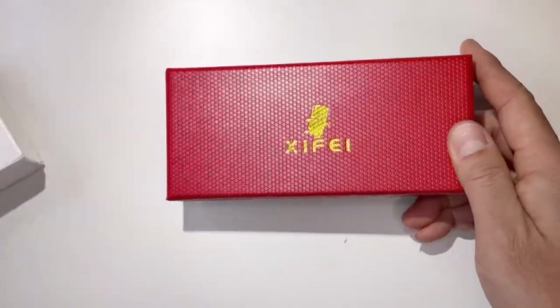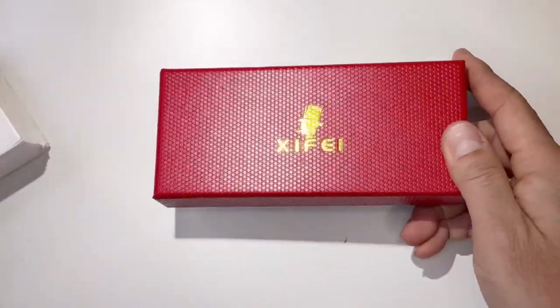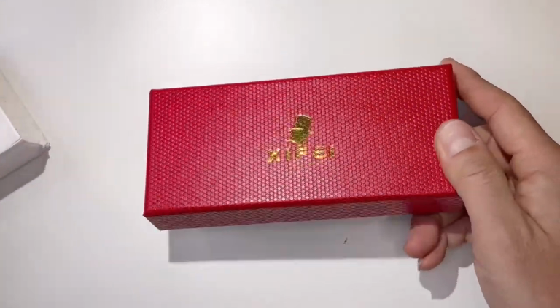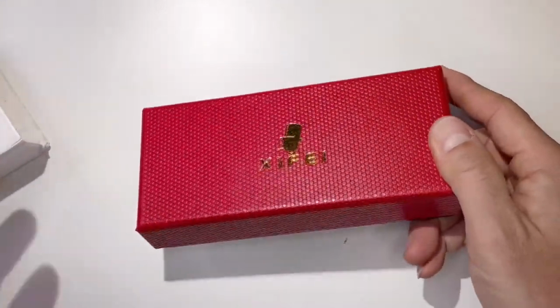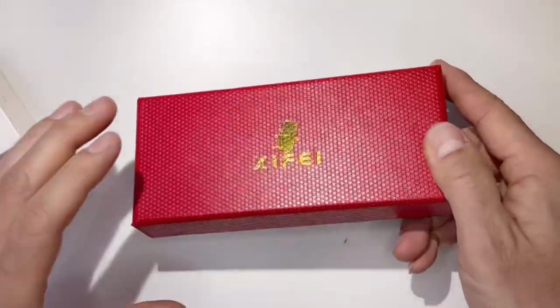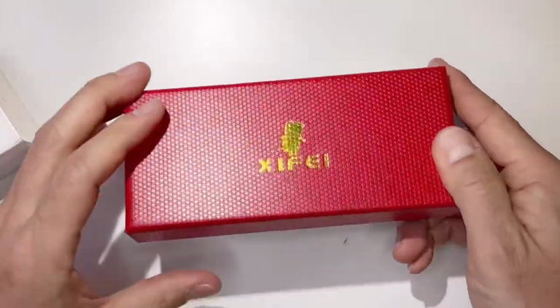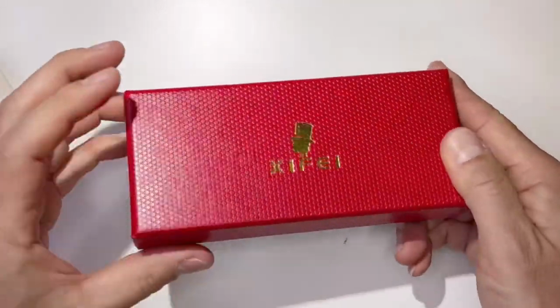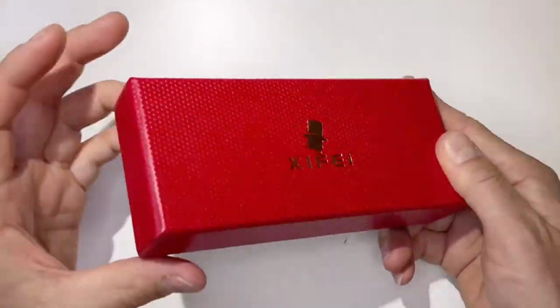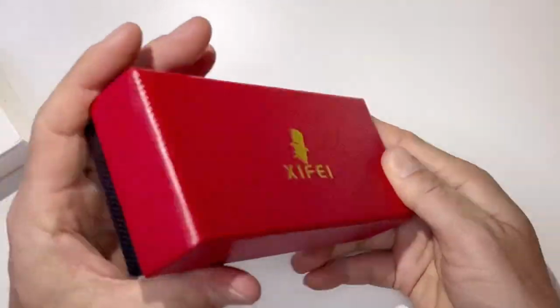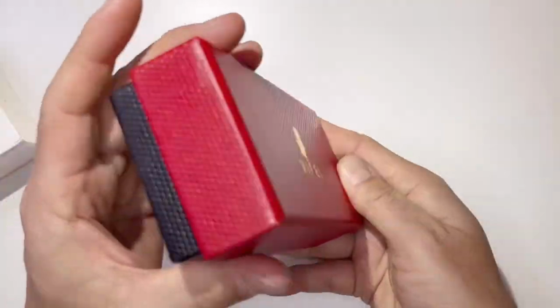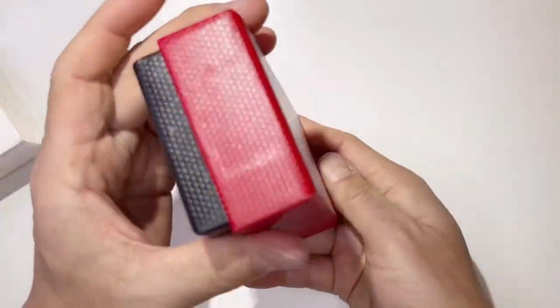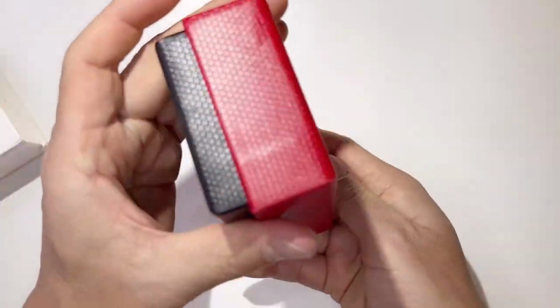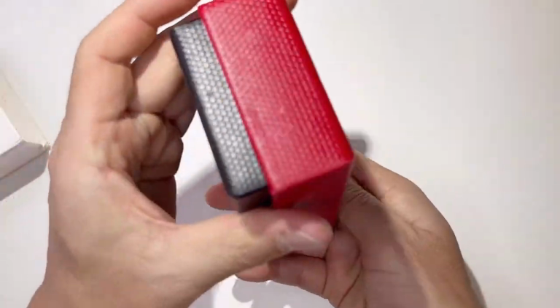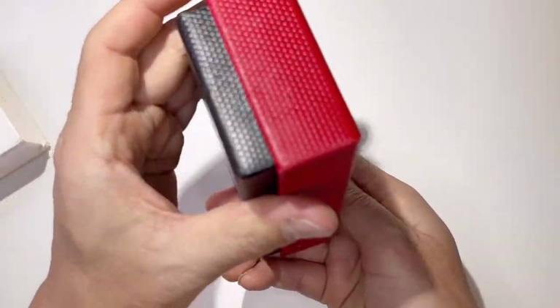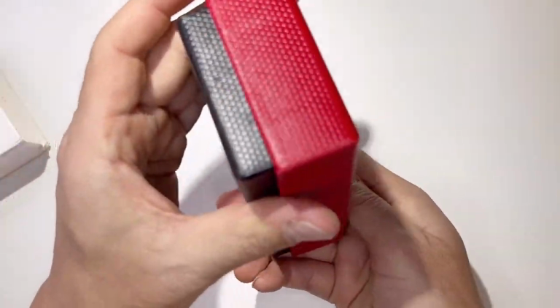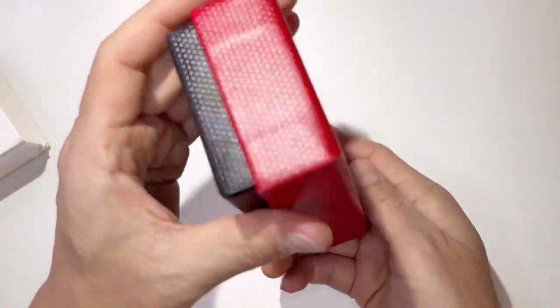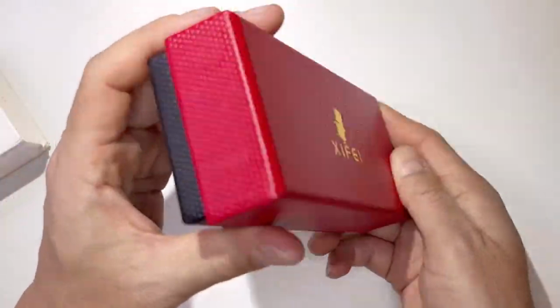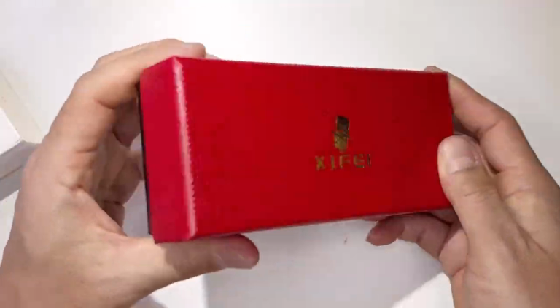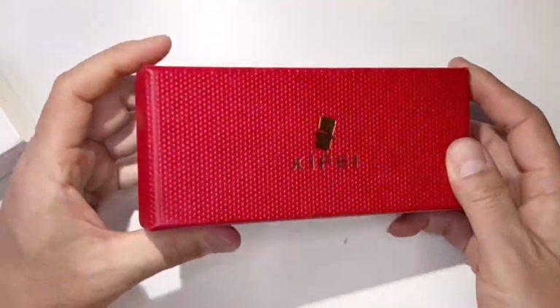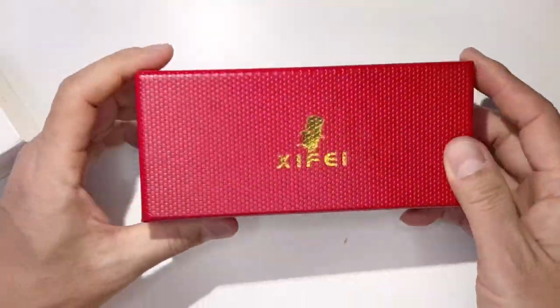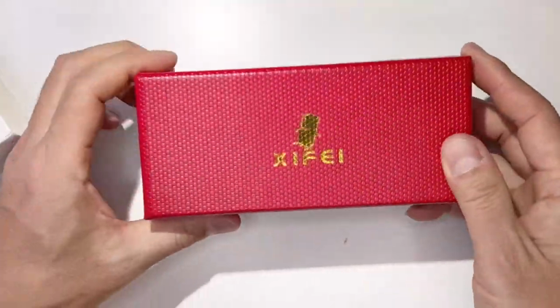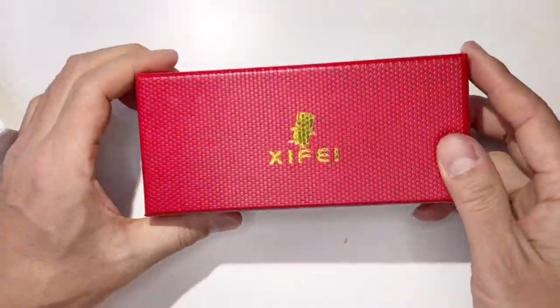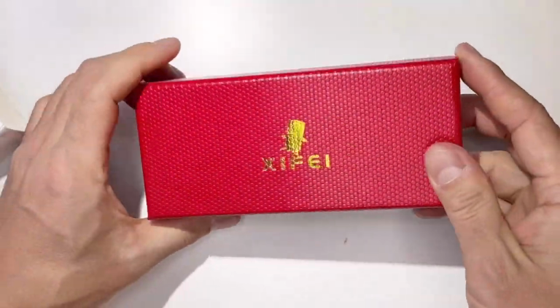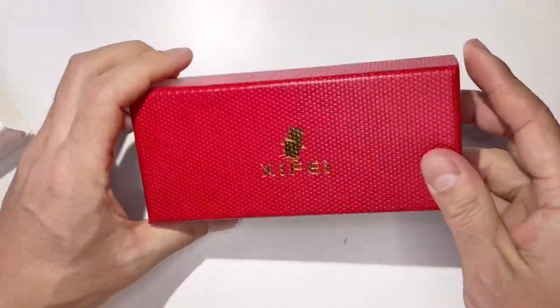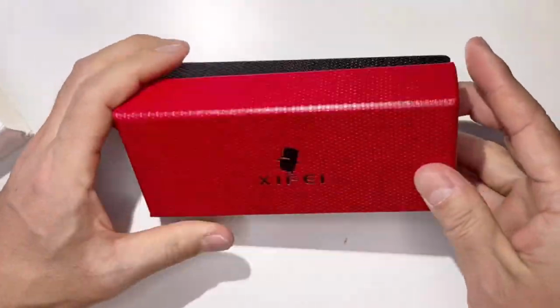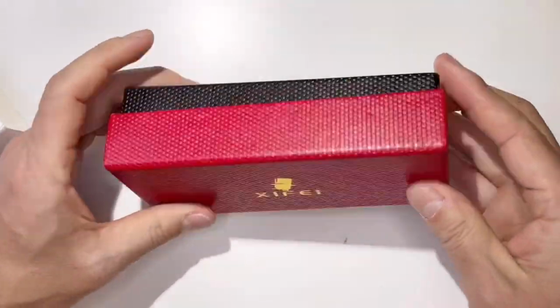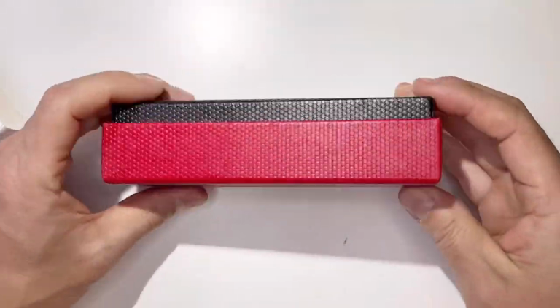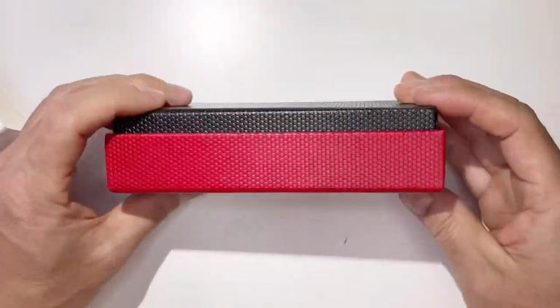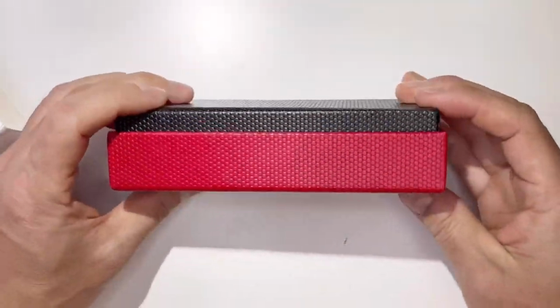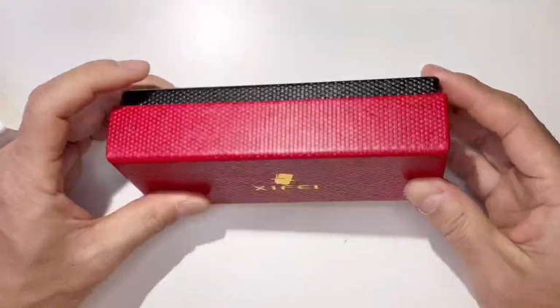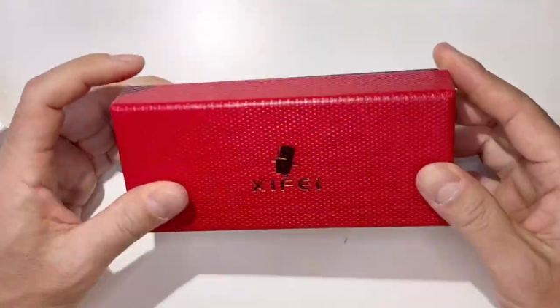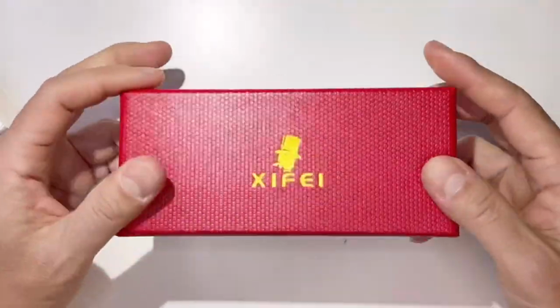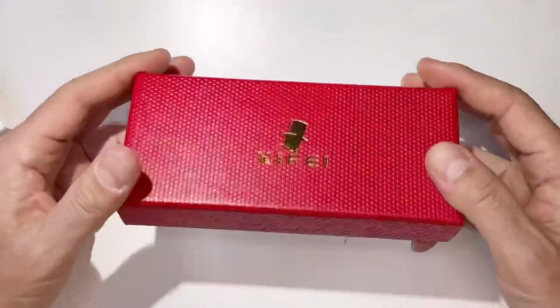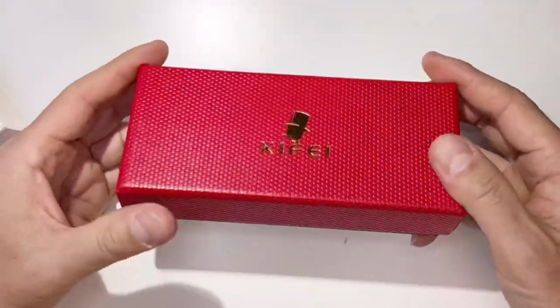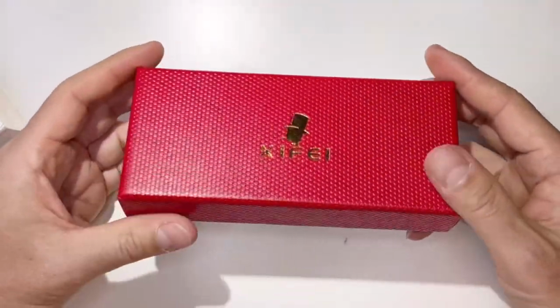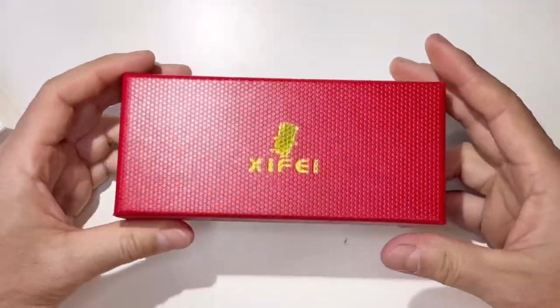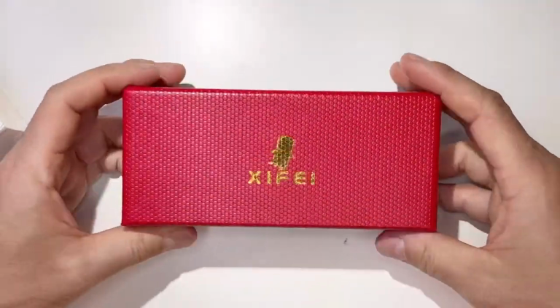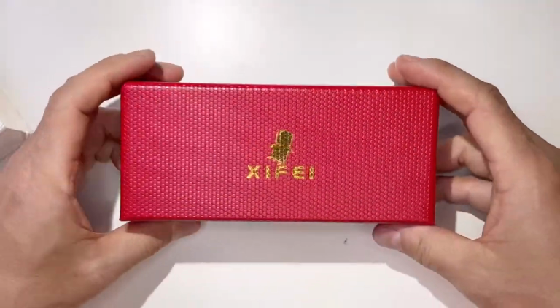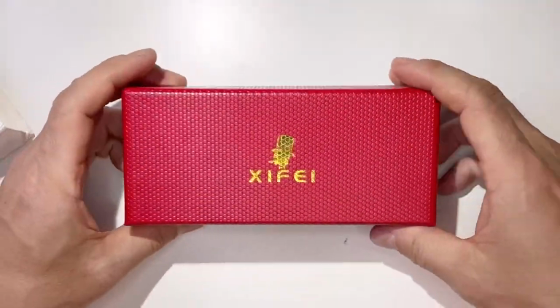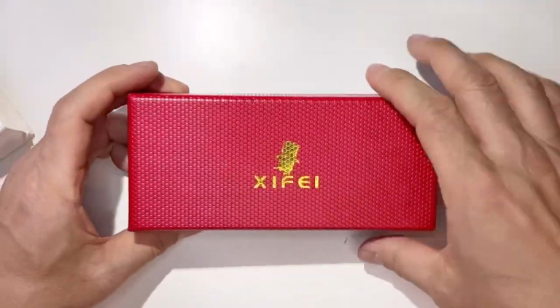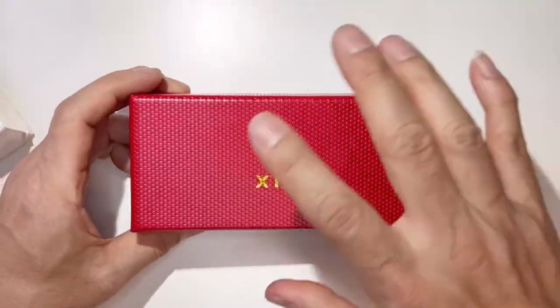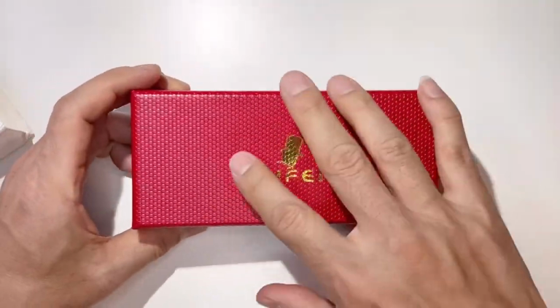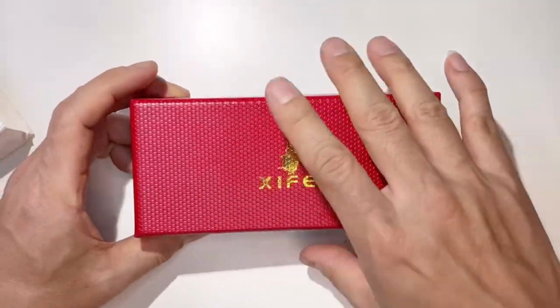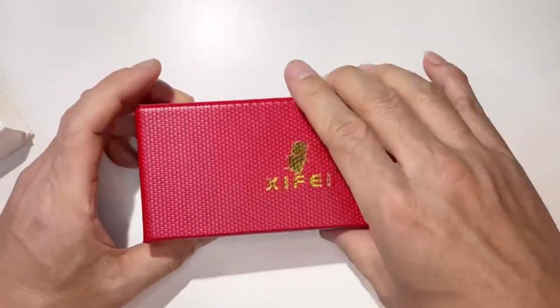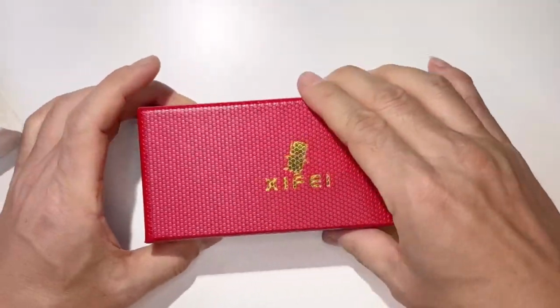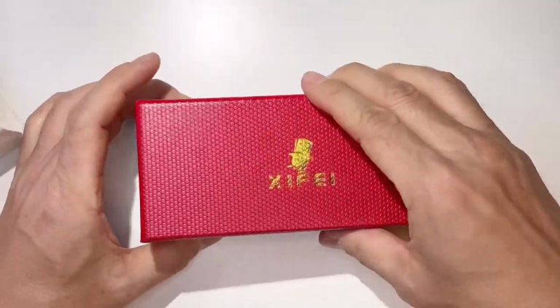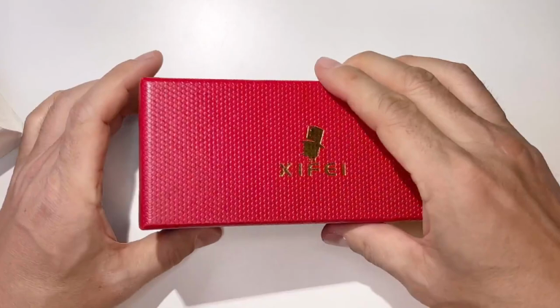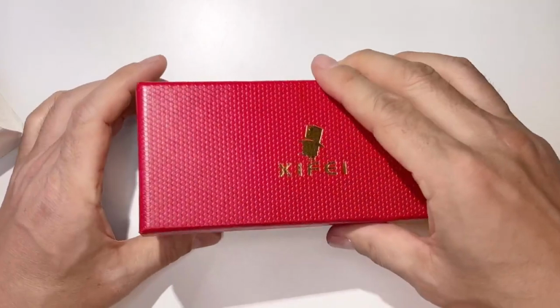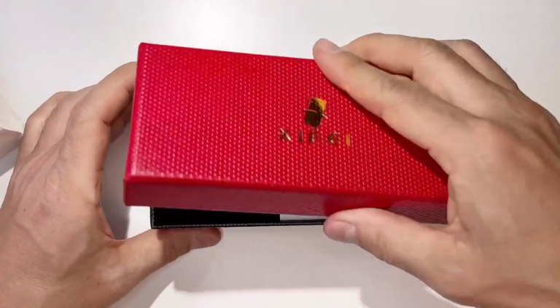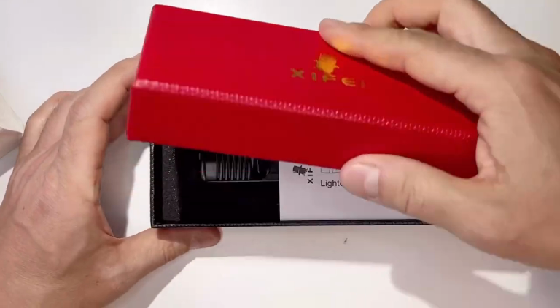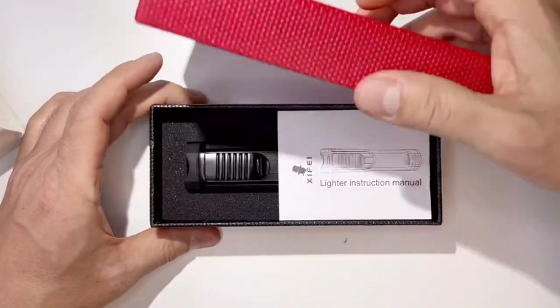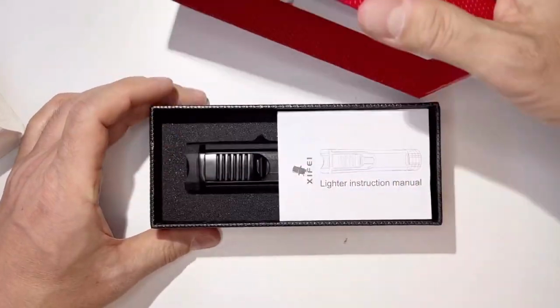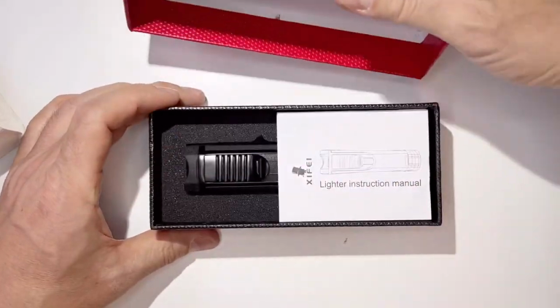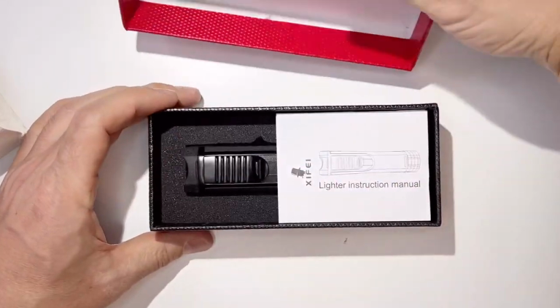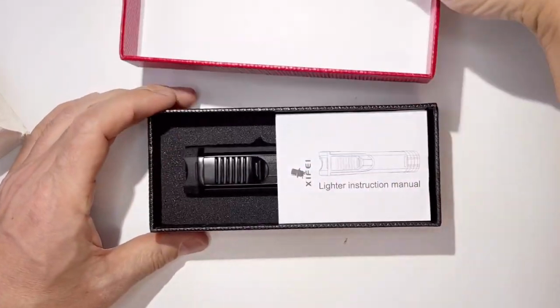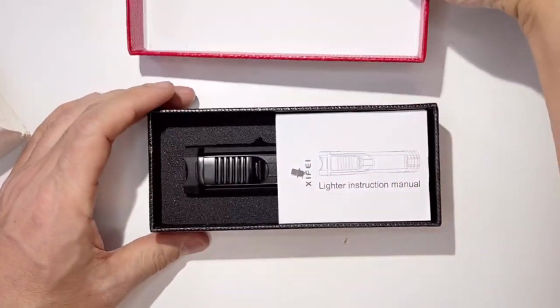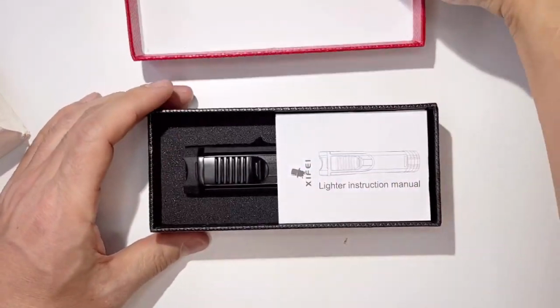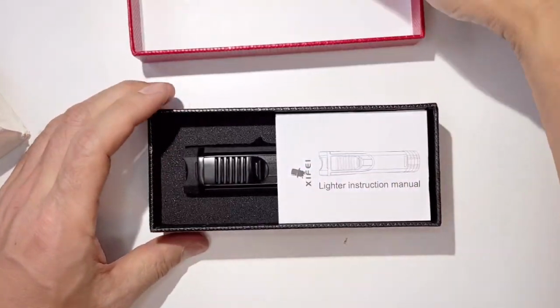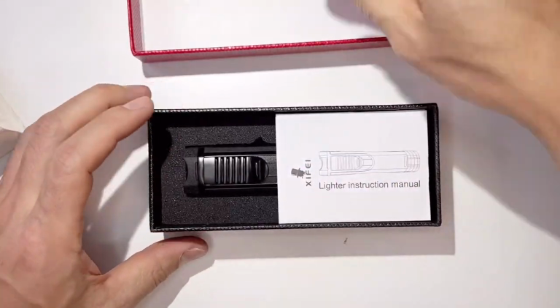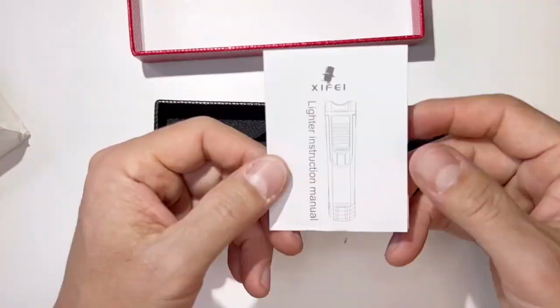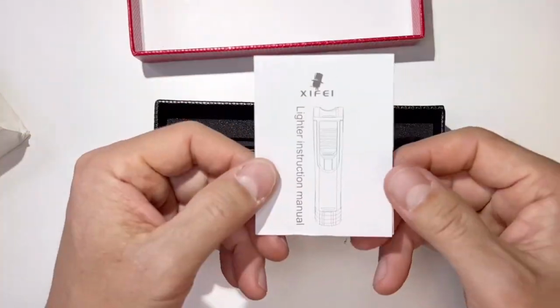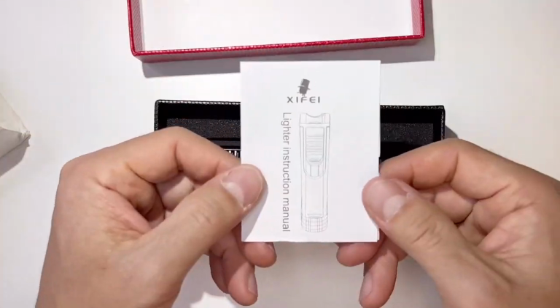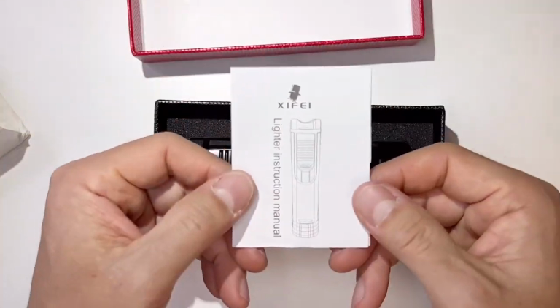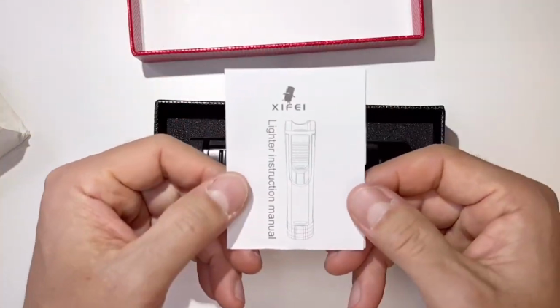Let's look at this. Look at this case — beautiful. You can make a great gift. It comes with a nice case already, and a user manual.